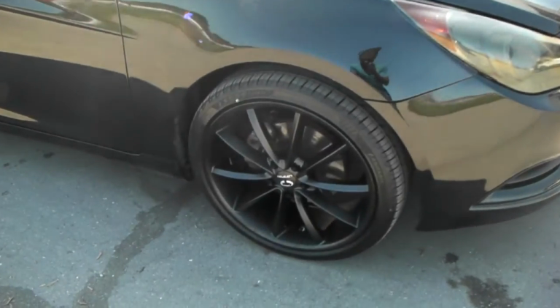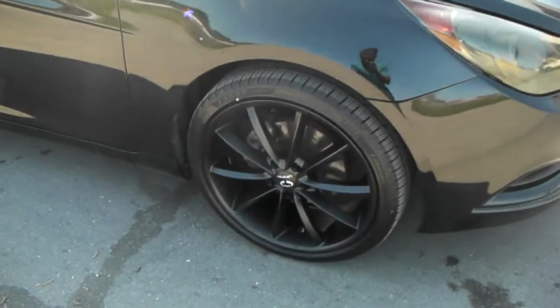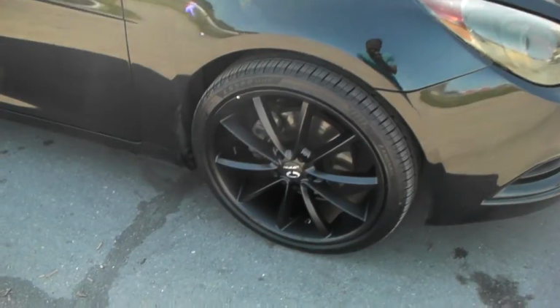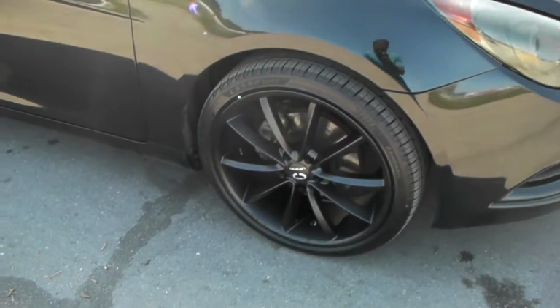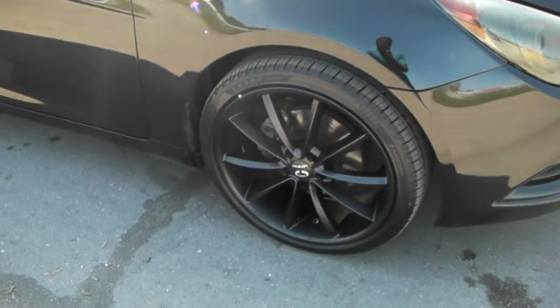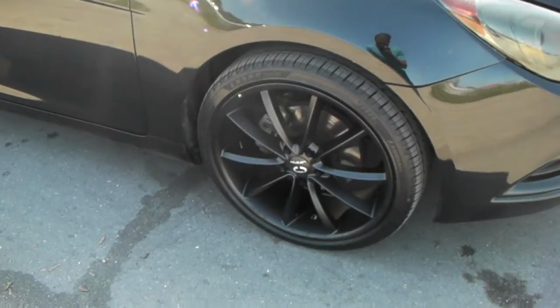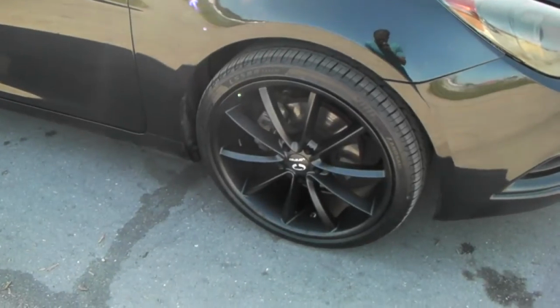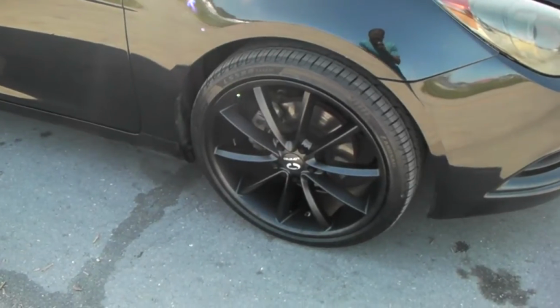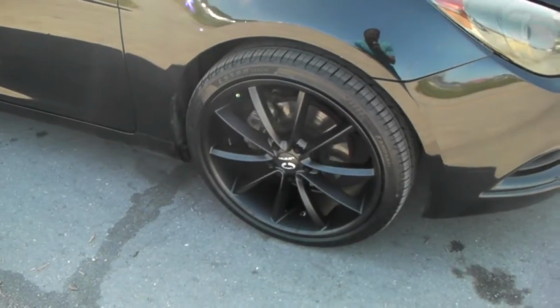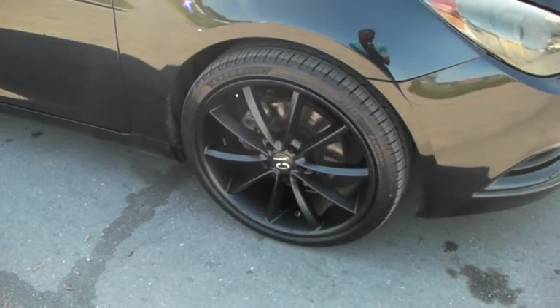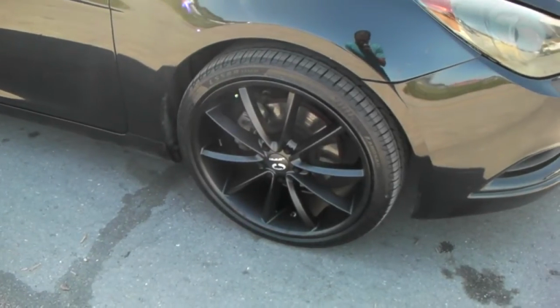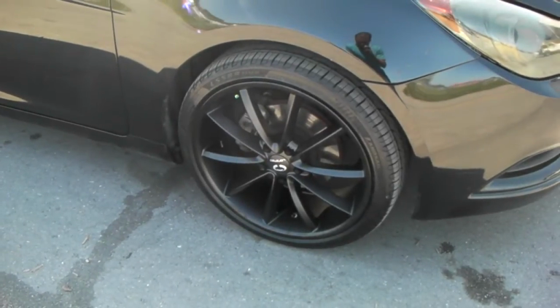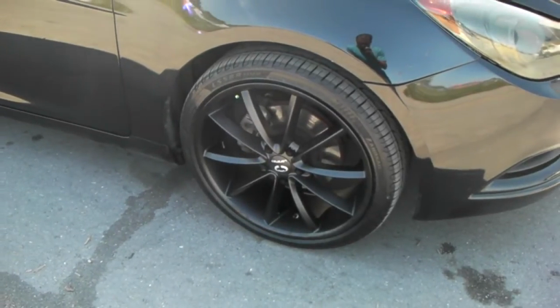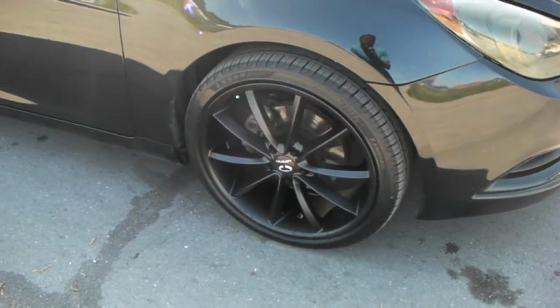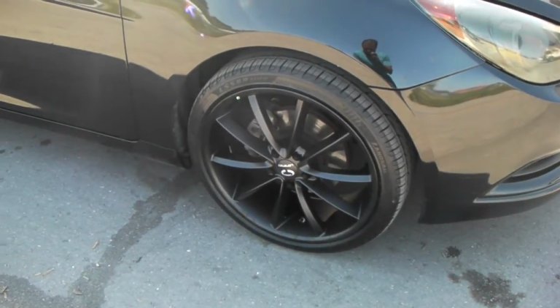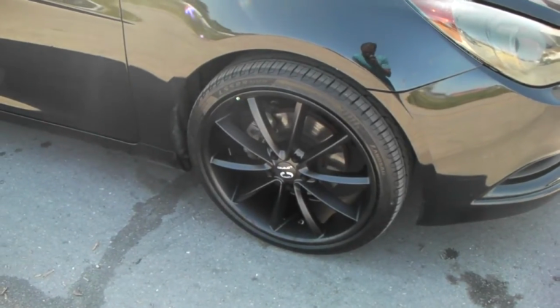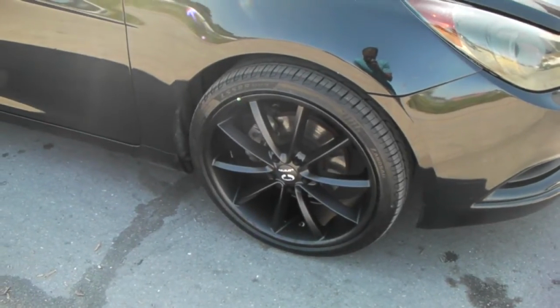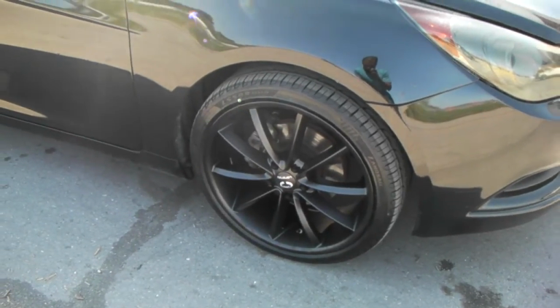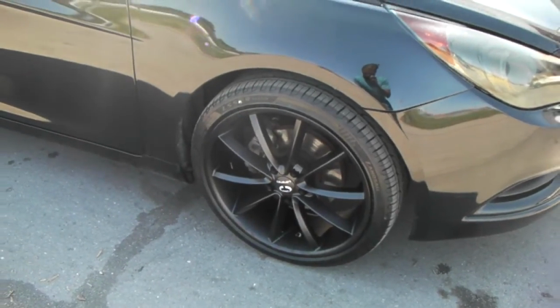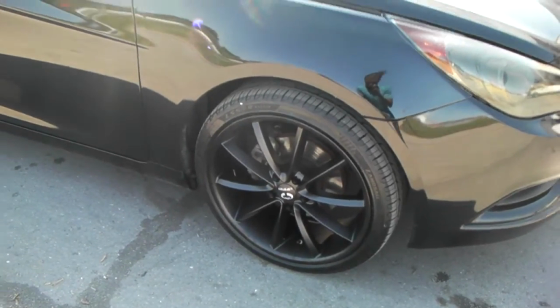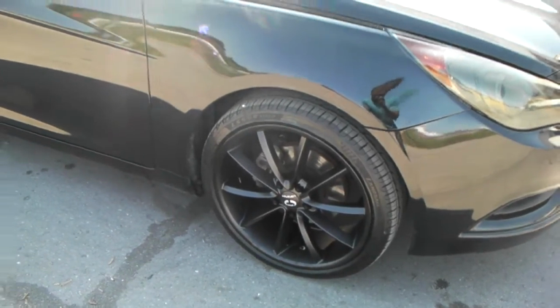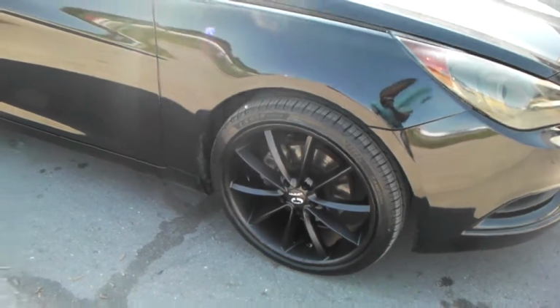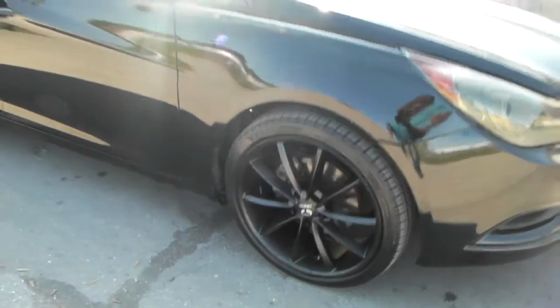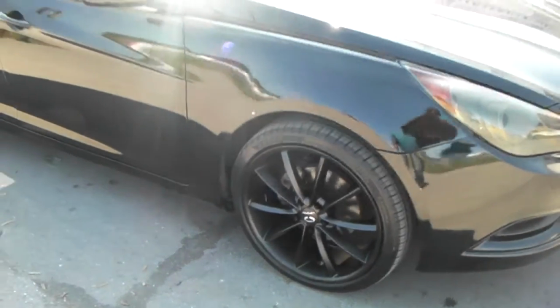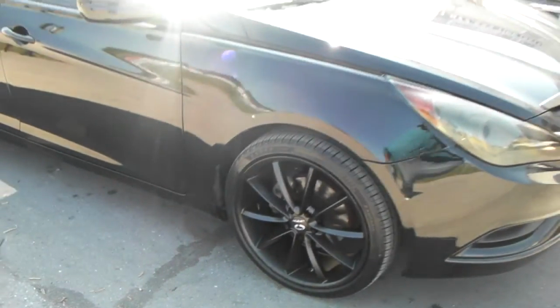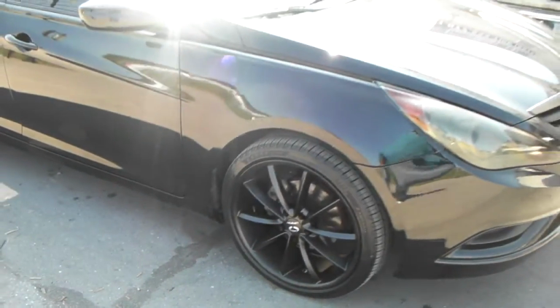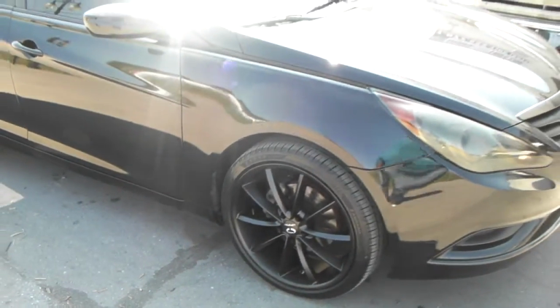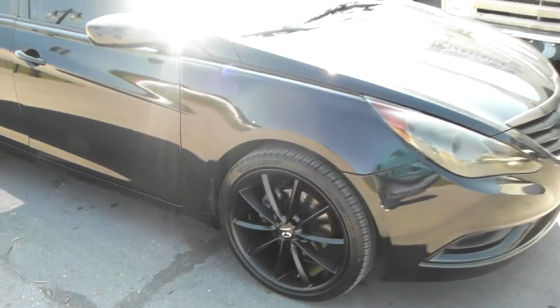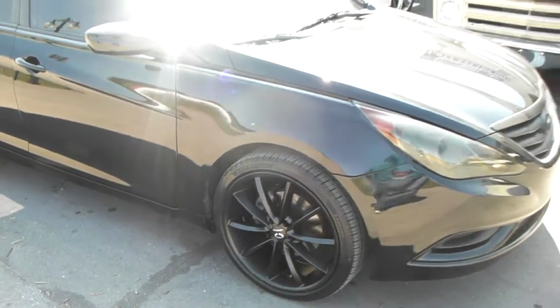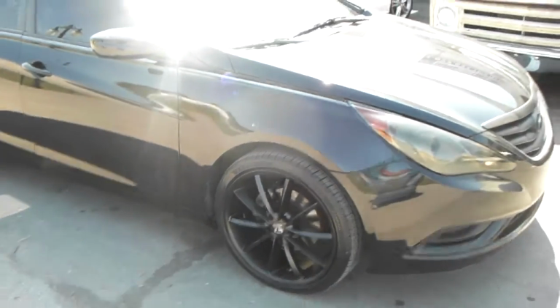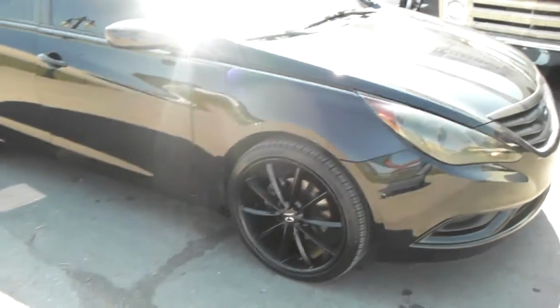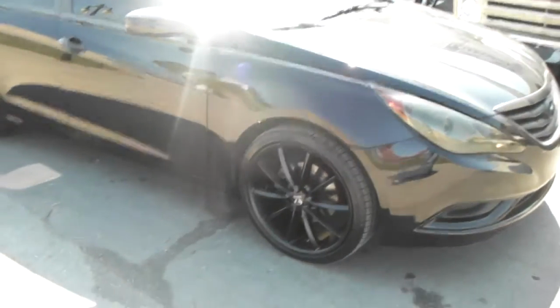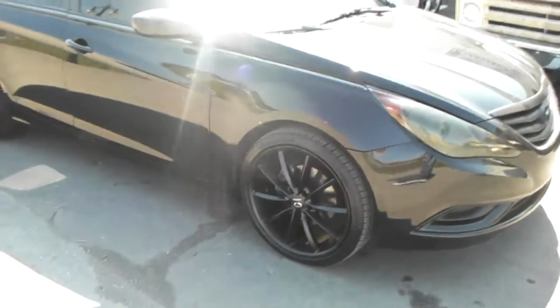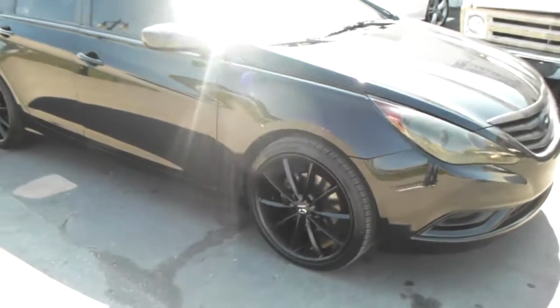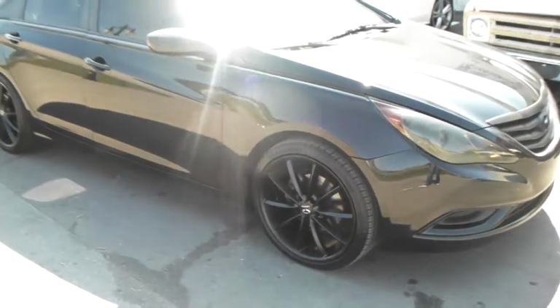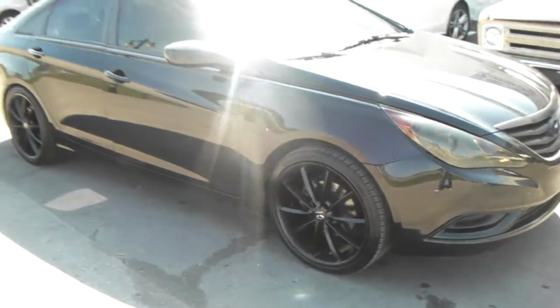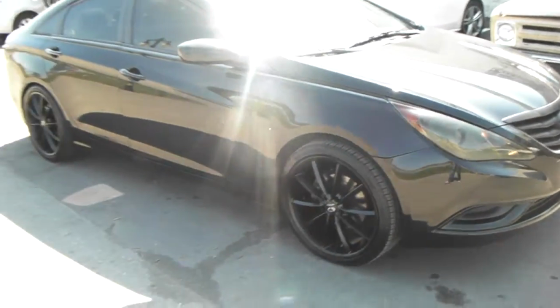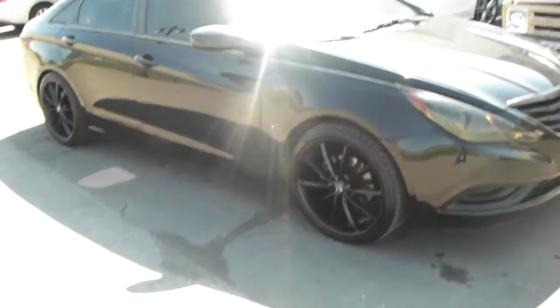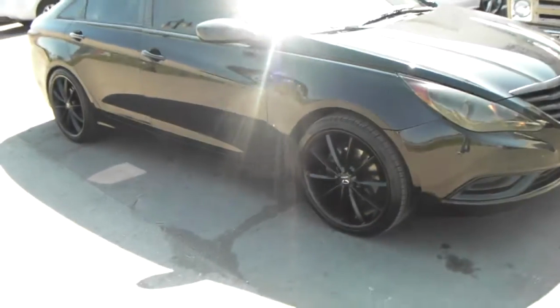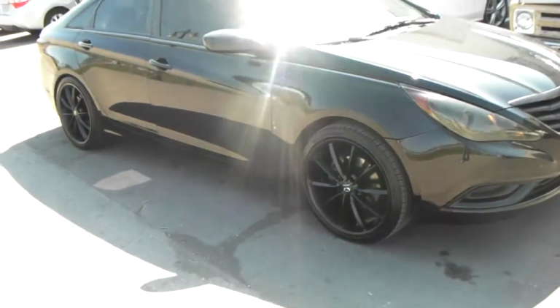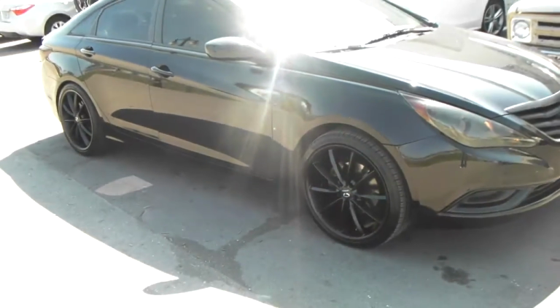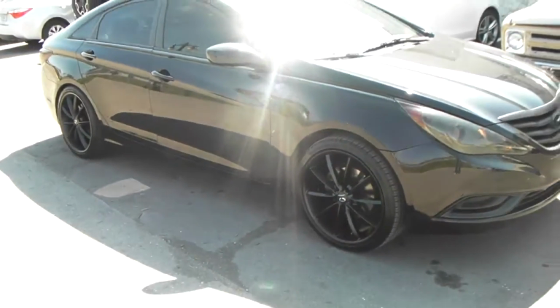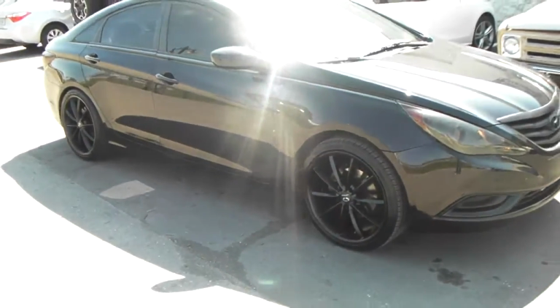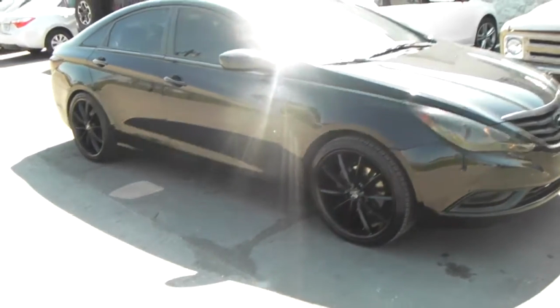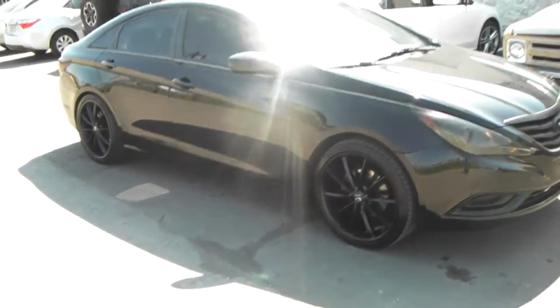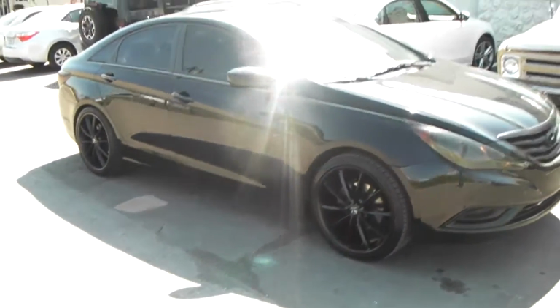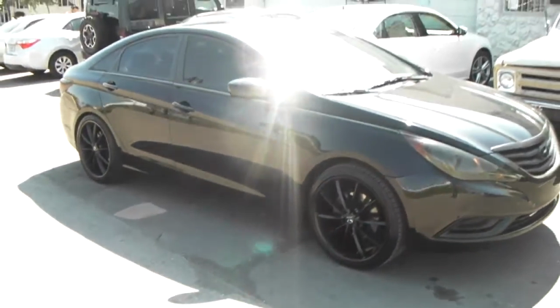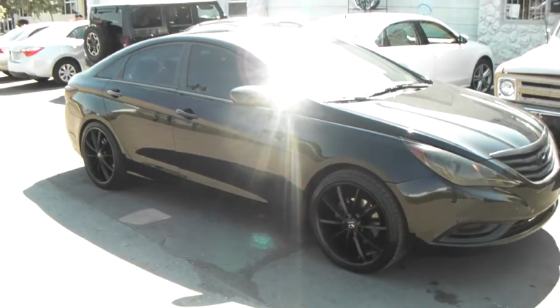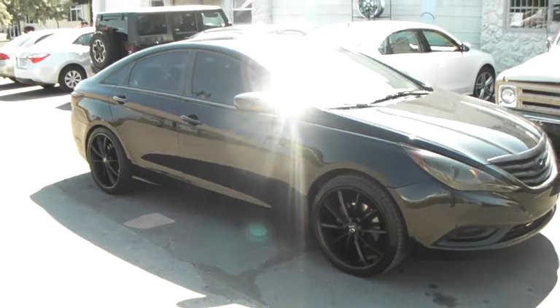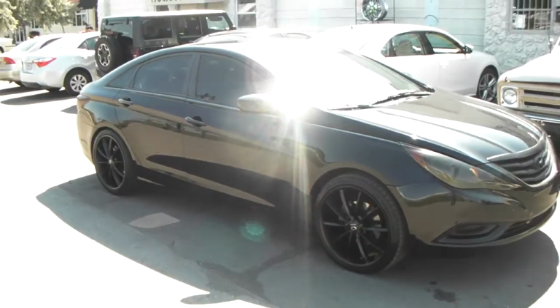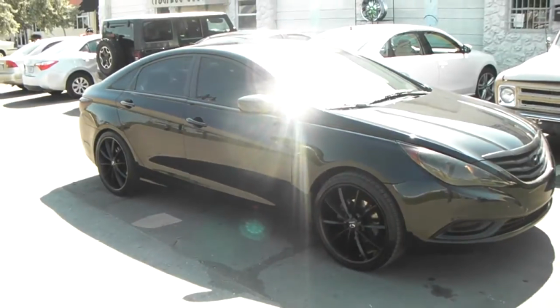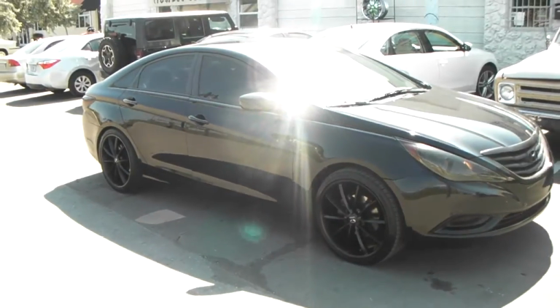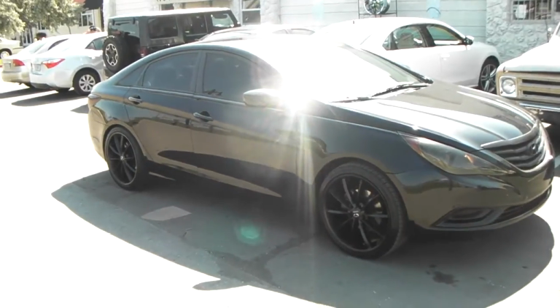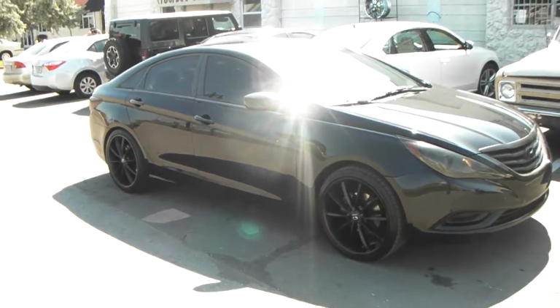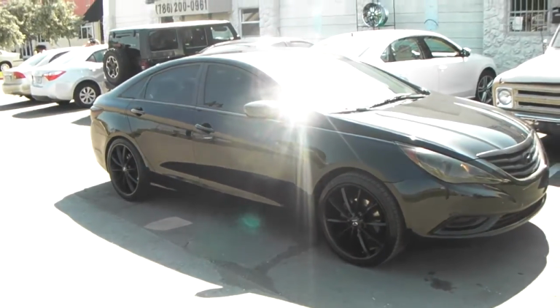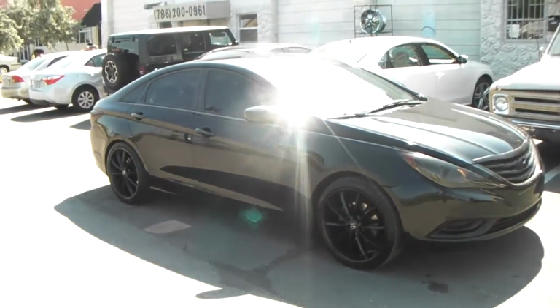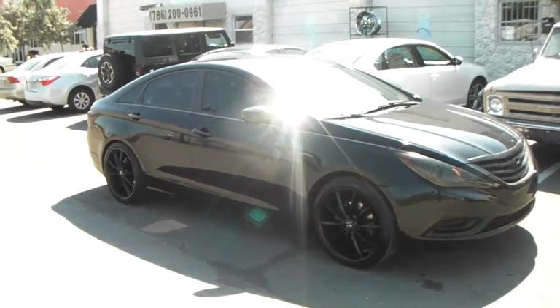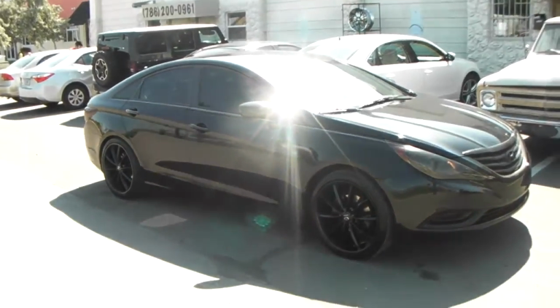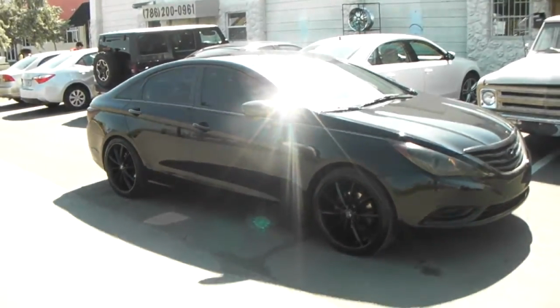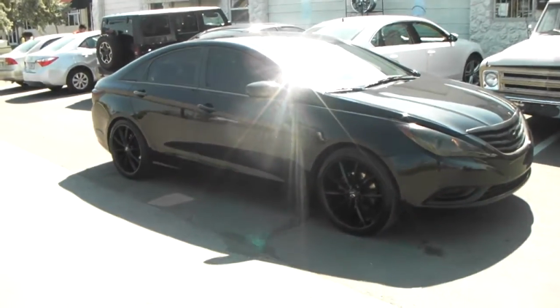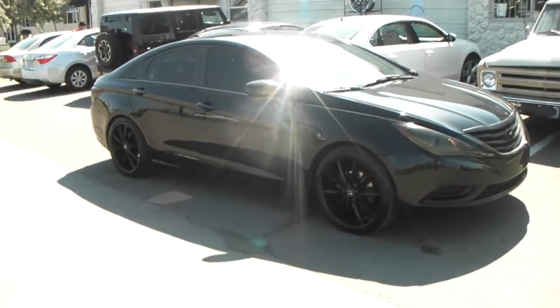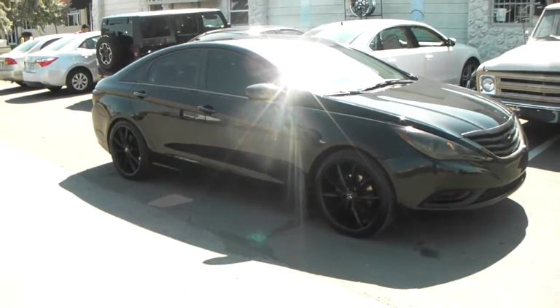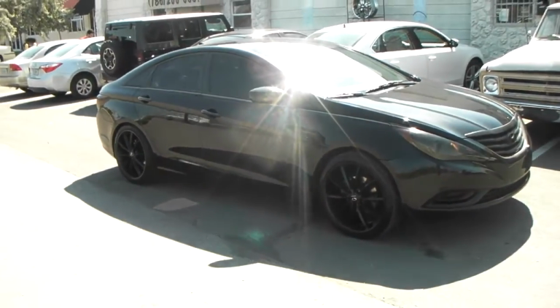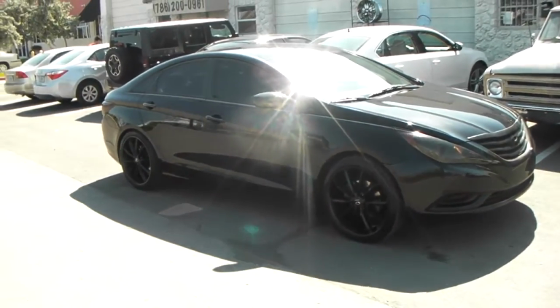All blacked out — great looking wheel. Hard to see in the sun as always with the black wheels, but very nice looking wheel. Came out really nice.